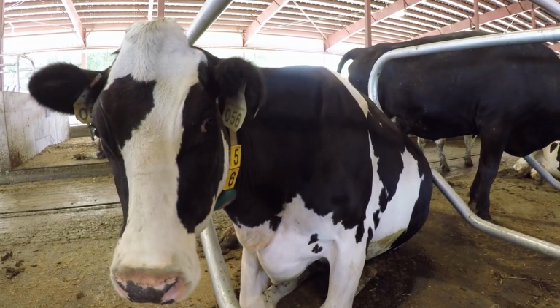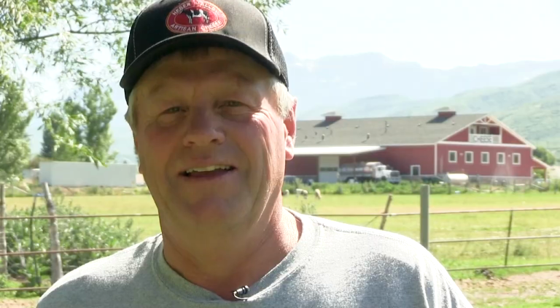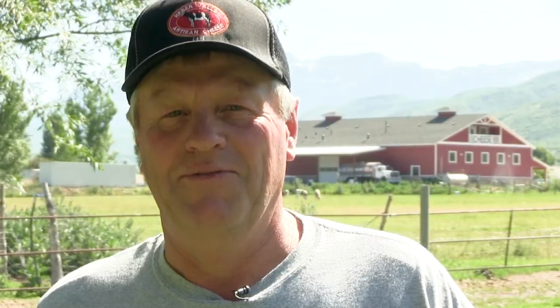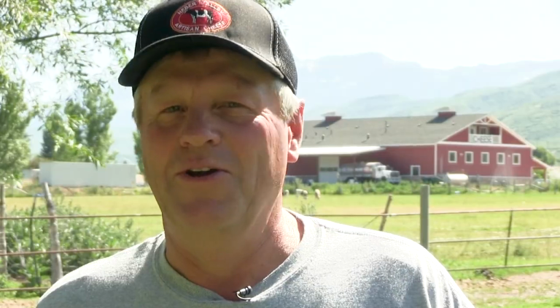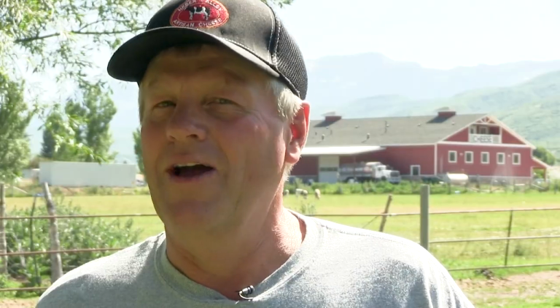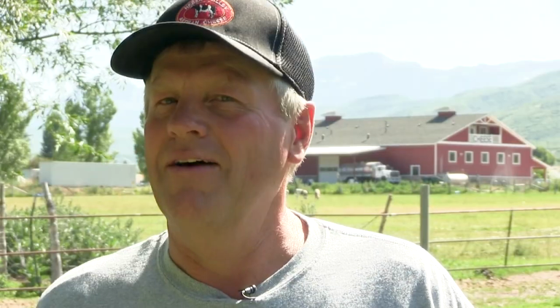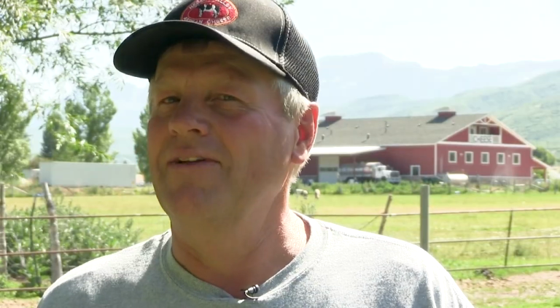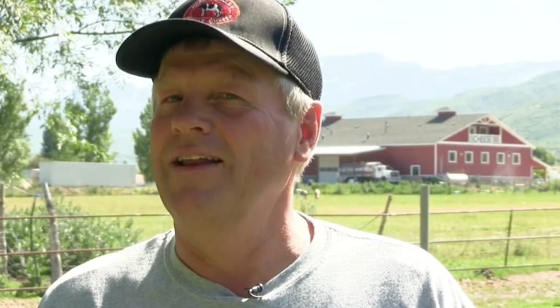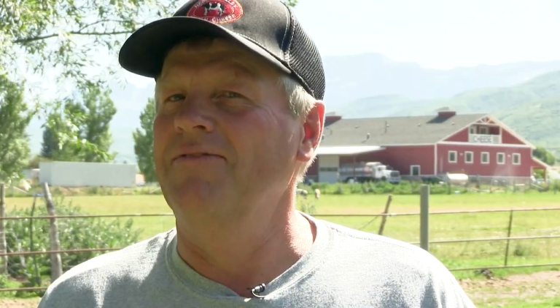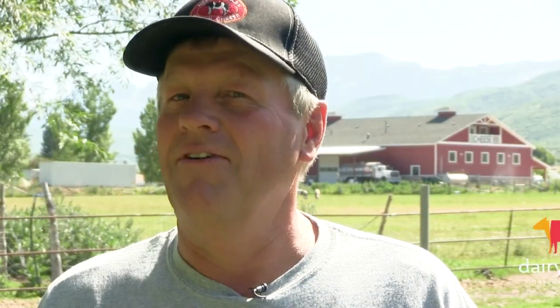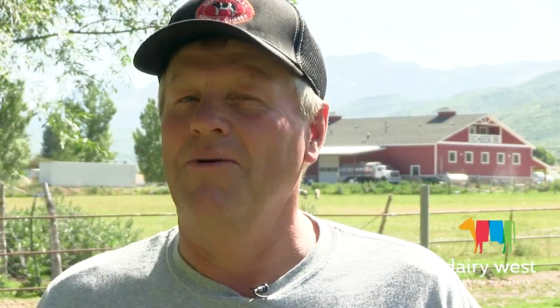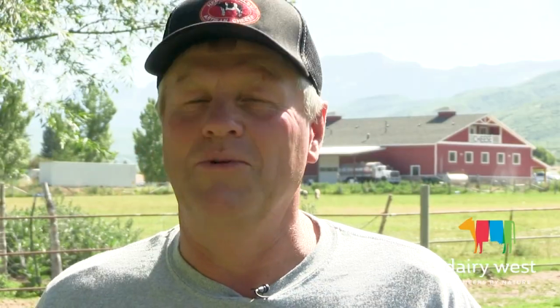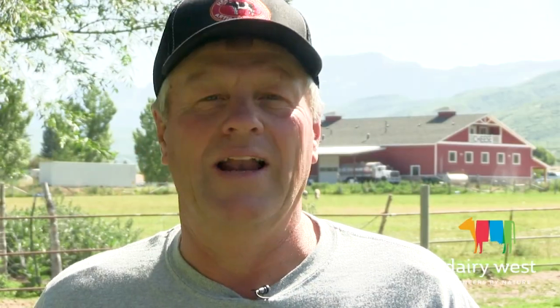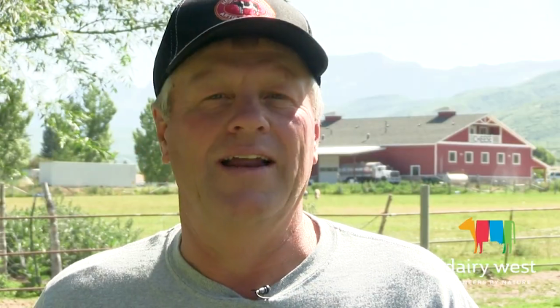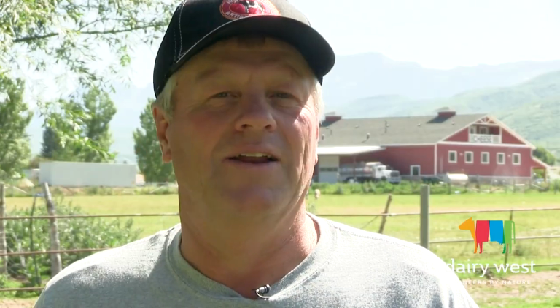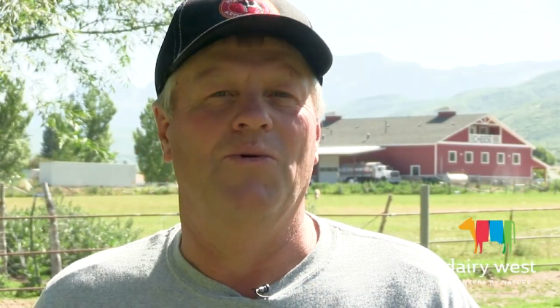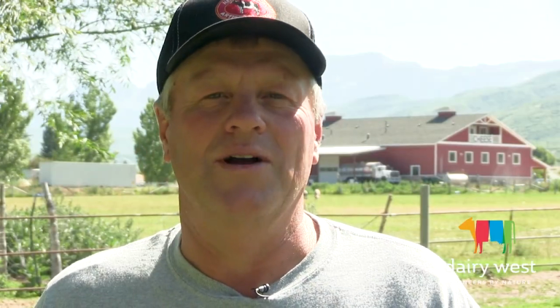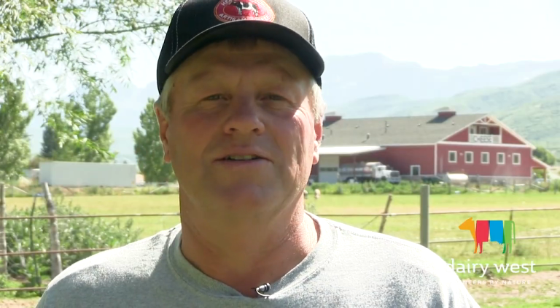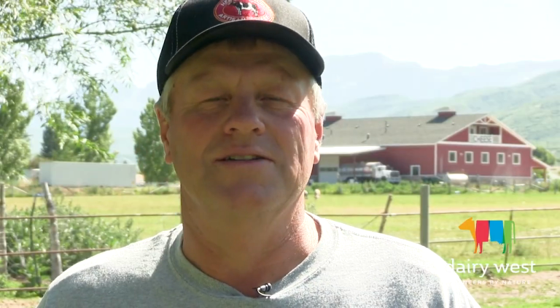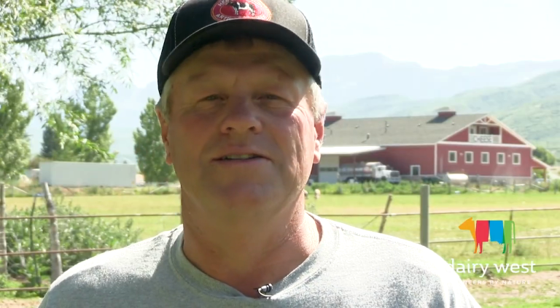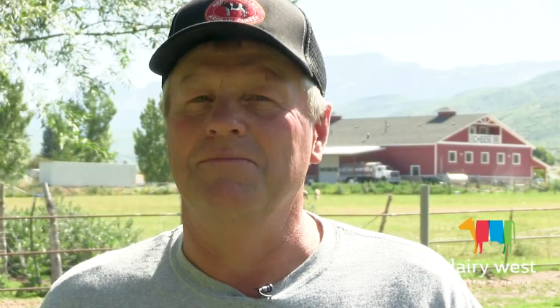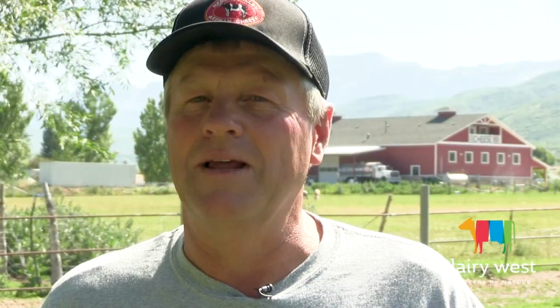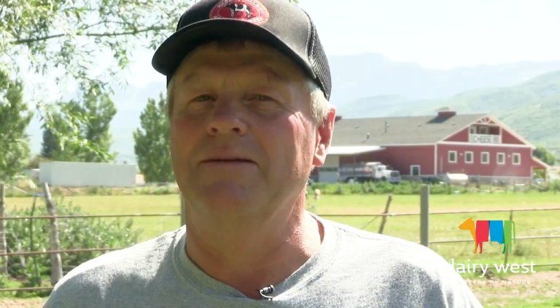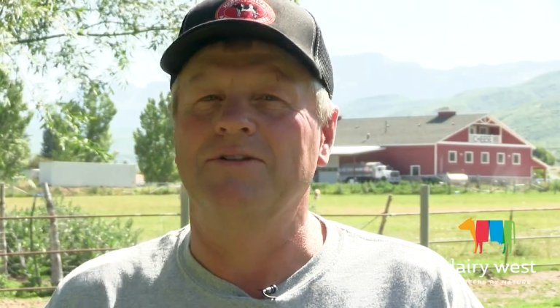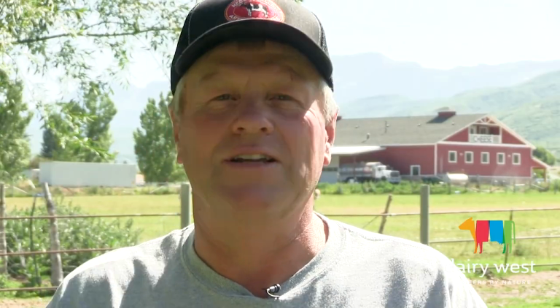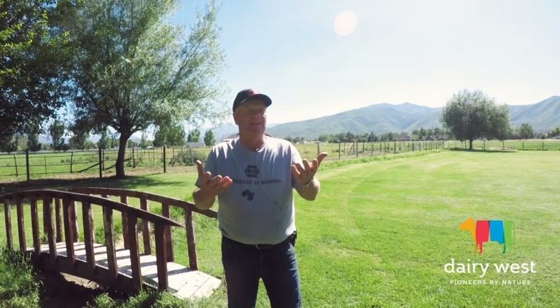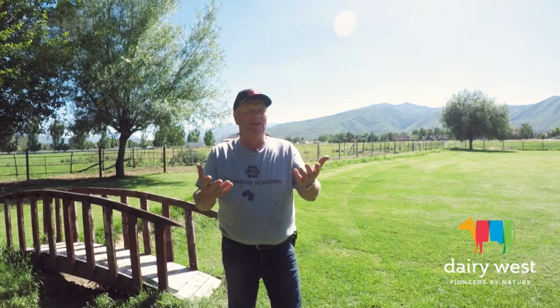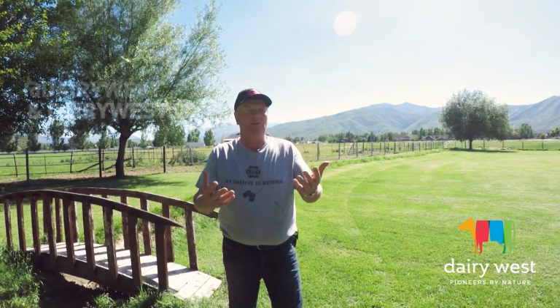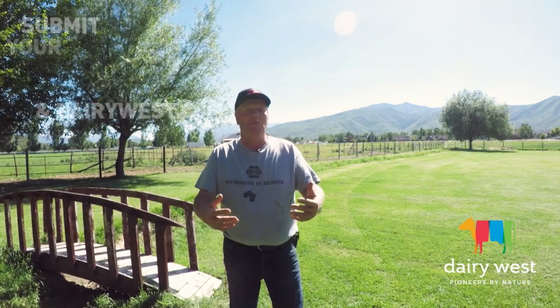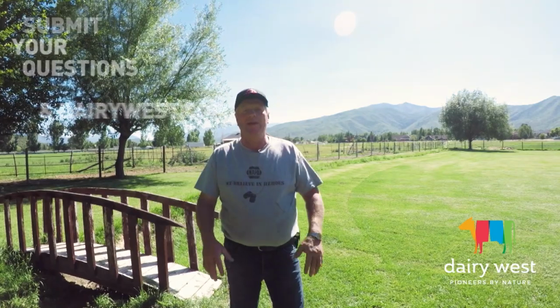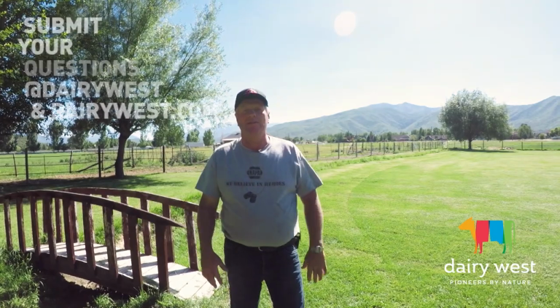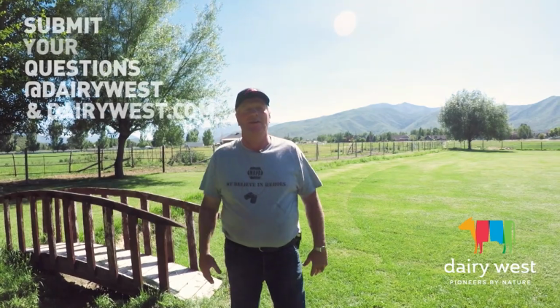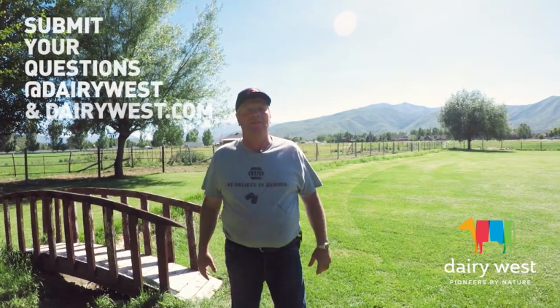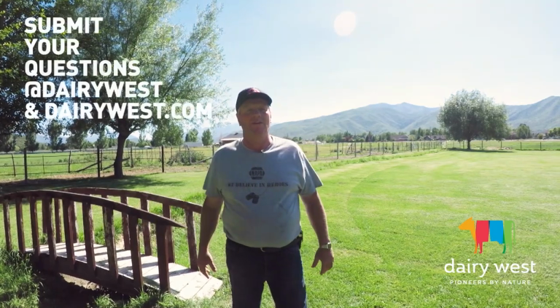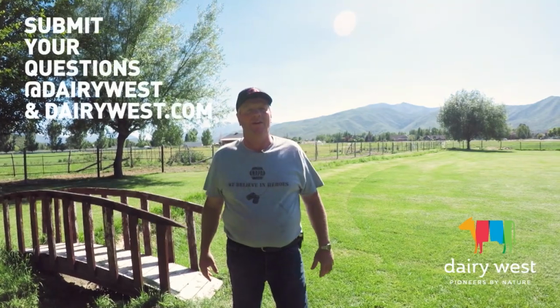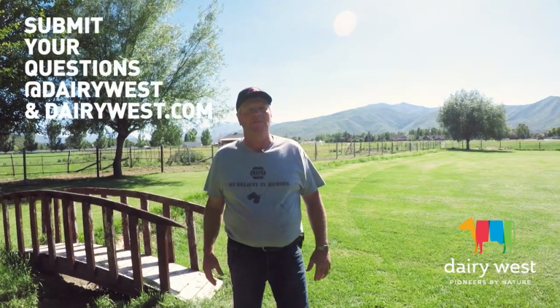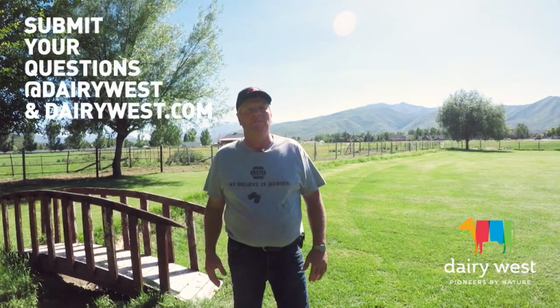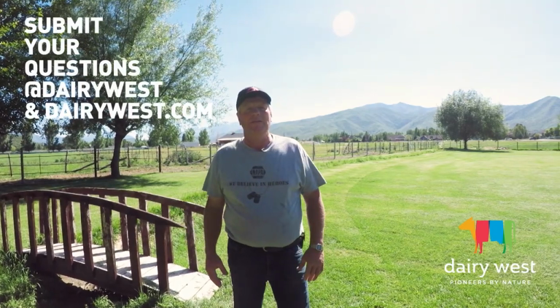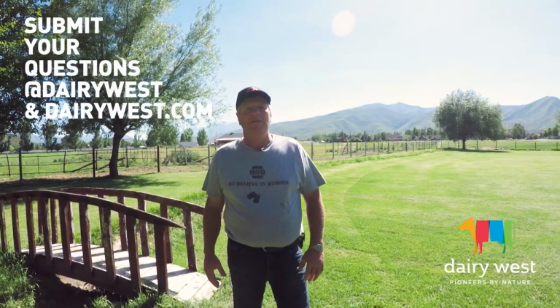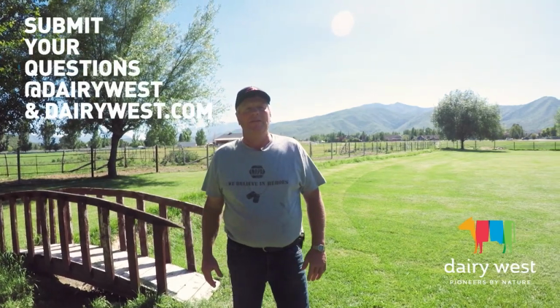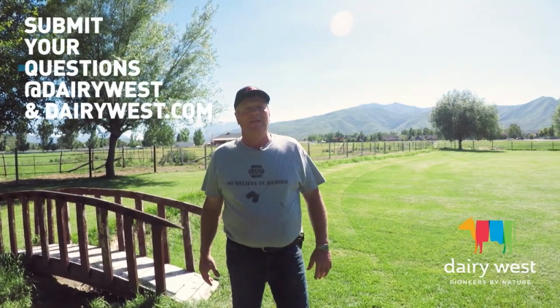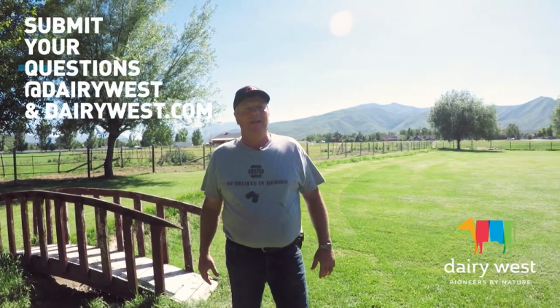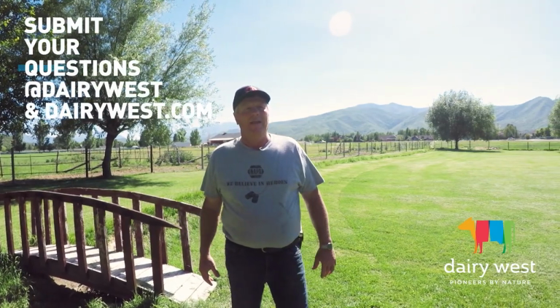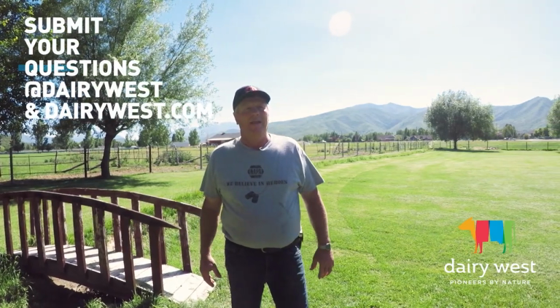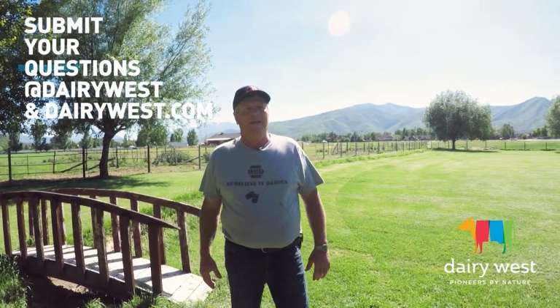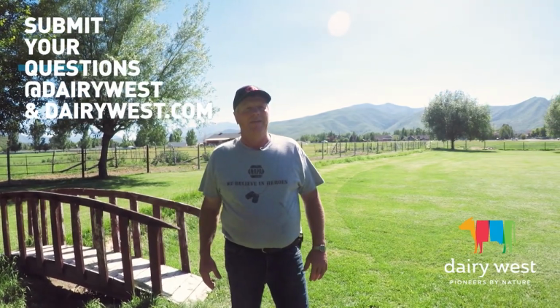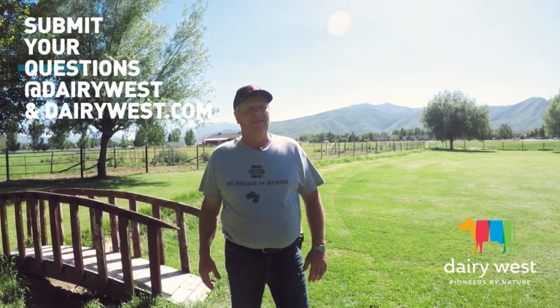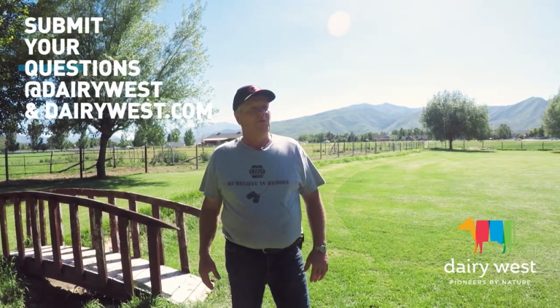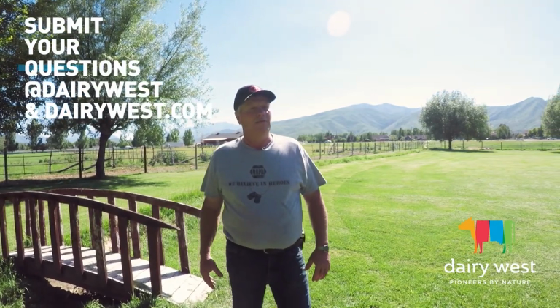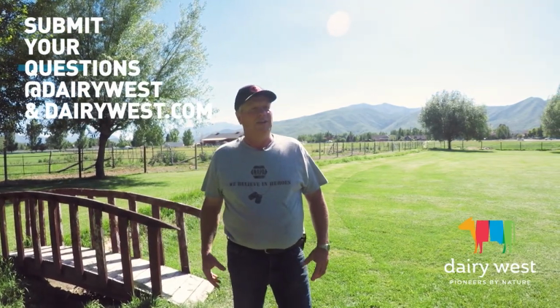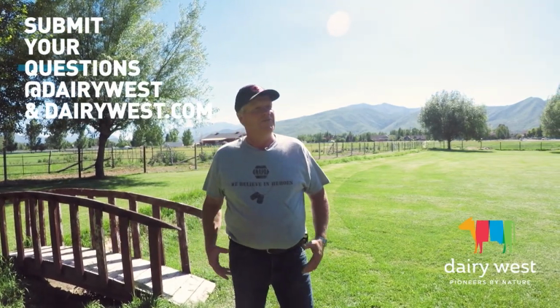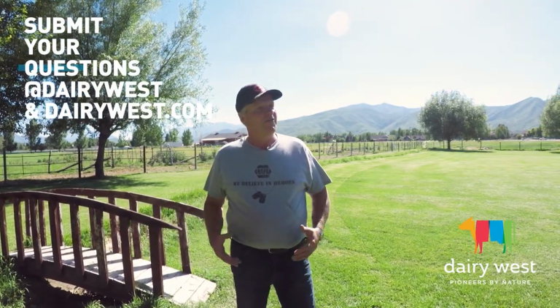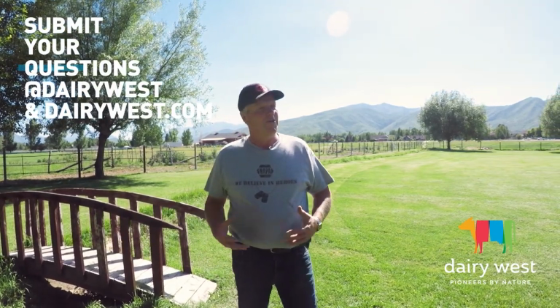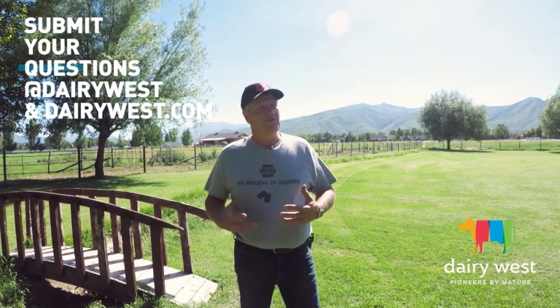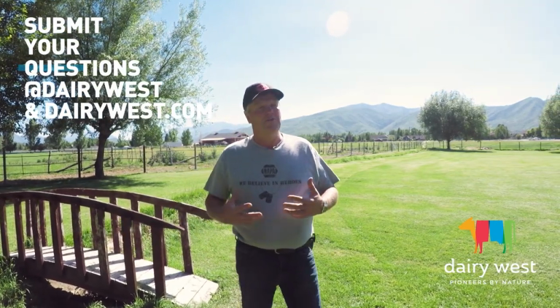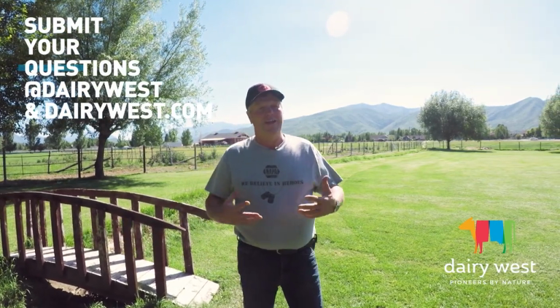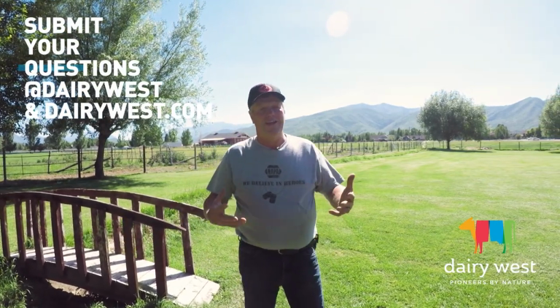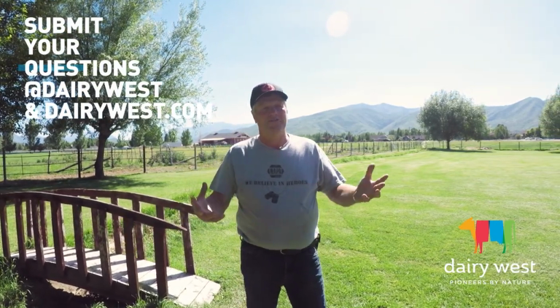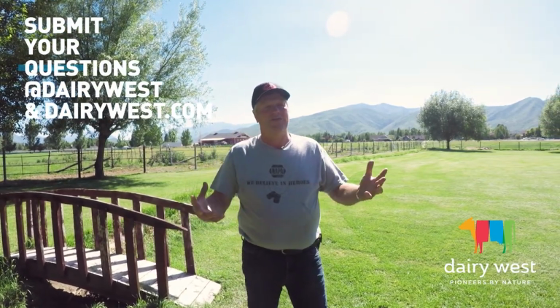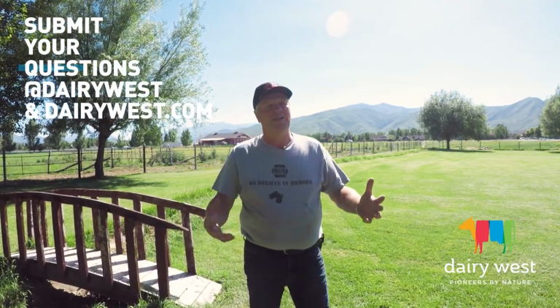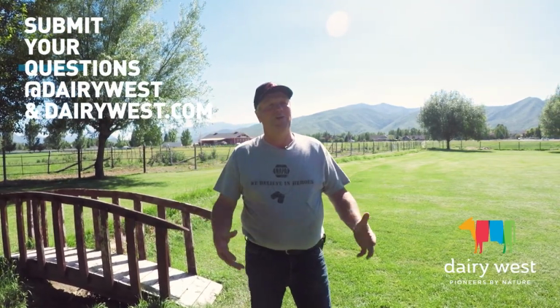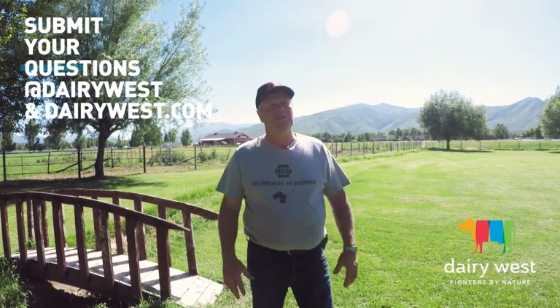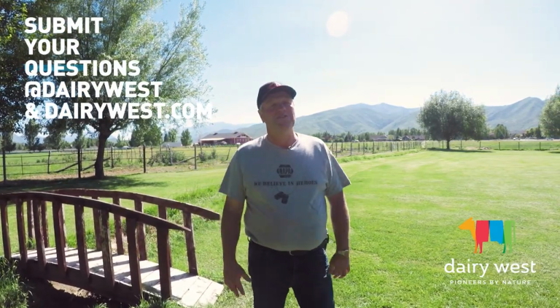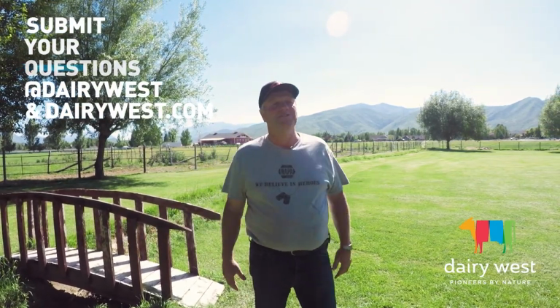If you have any farm-related questions, submit them to DairyWest.com and they will get a farmer to answer that question.